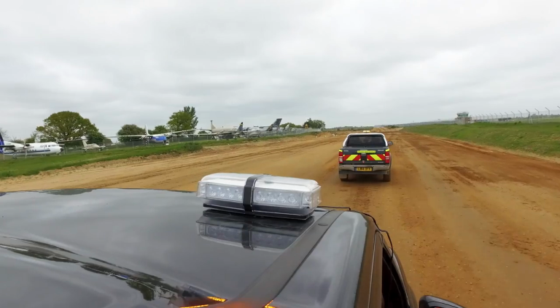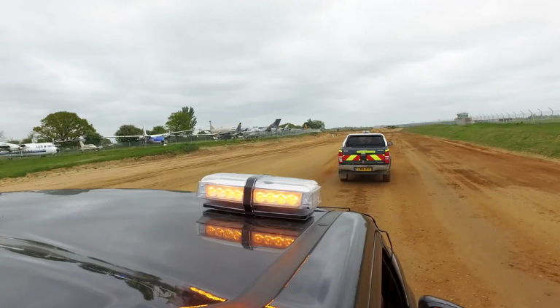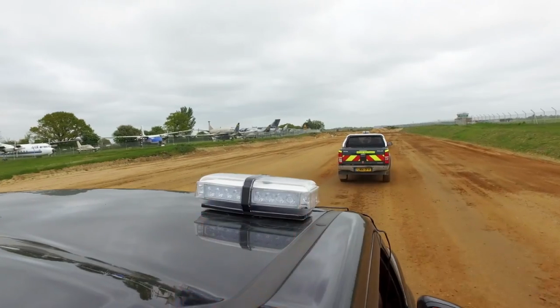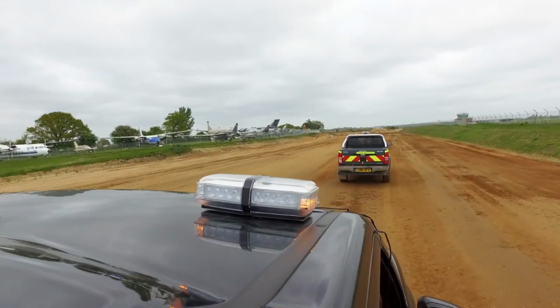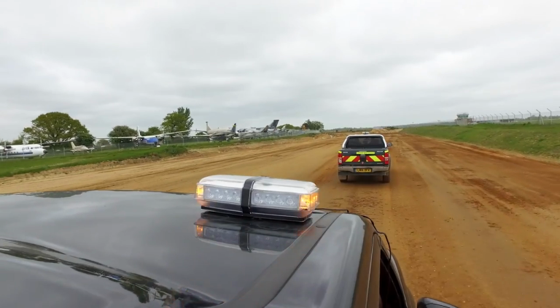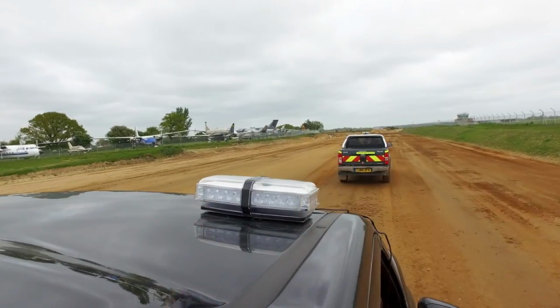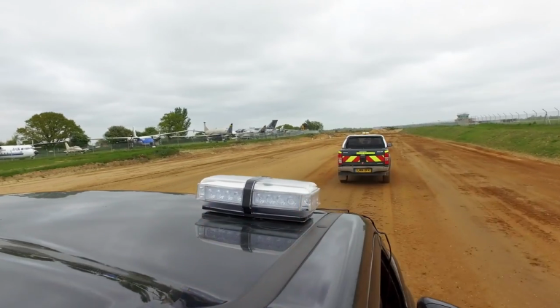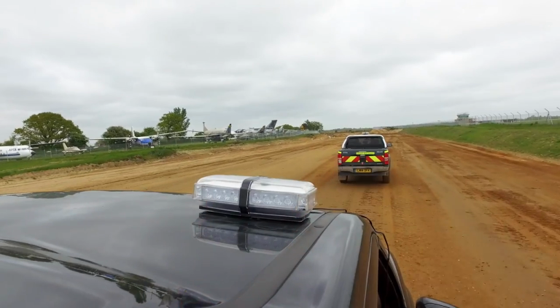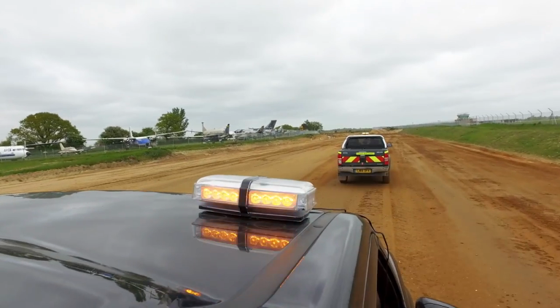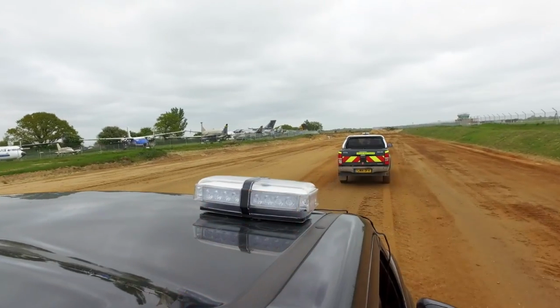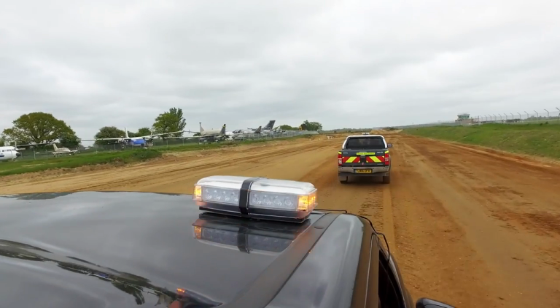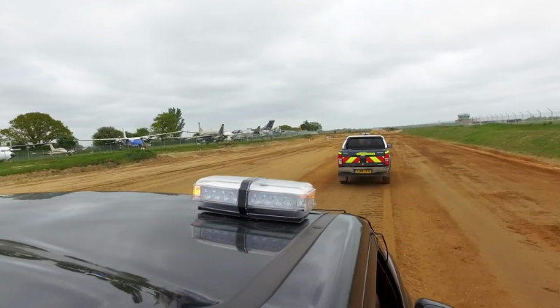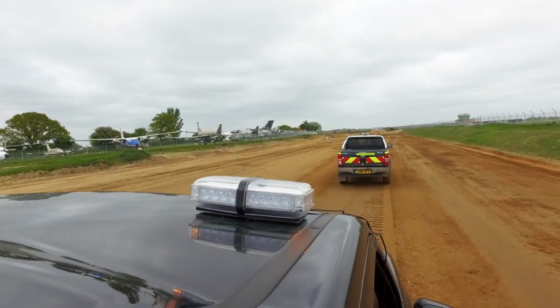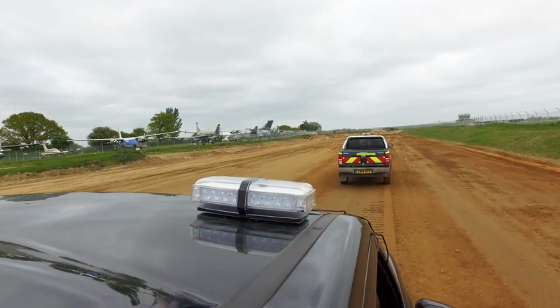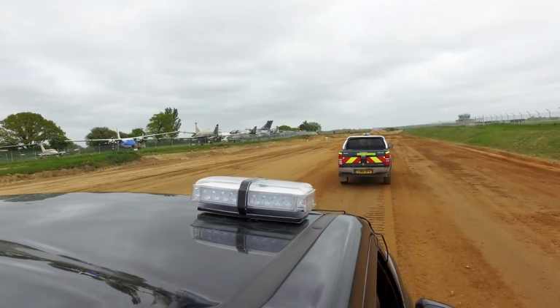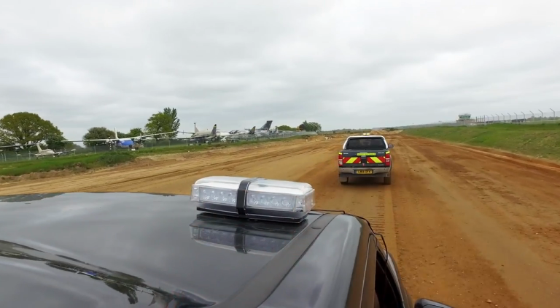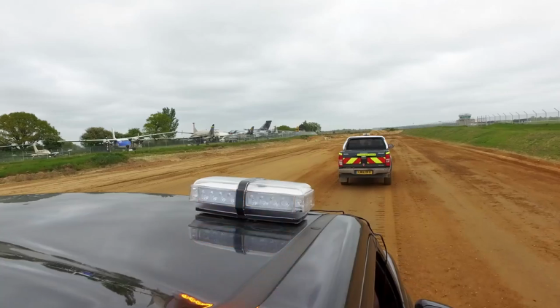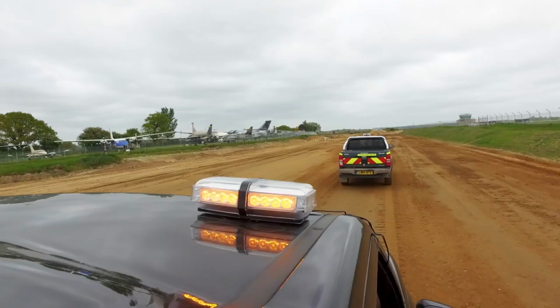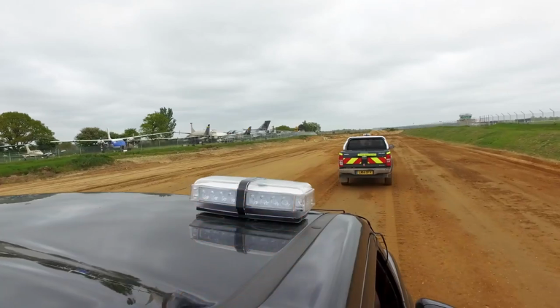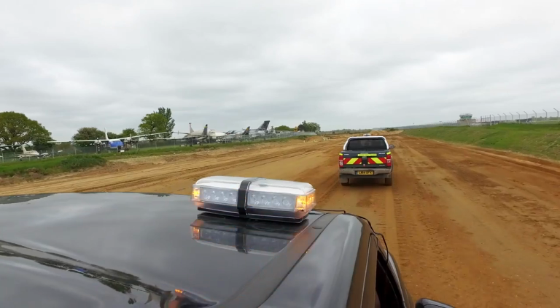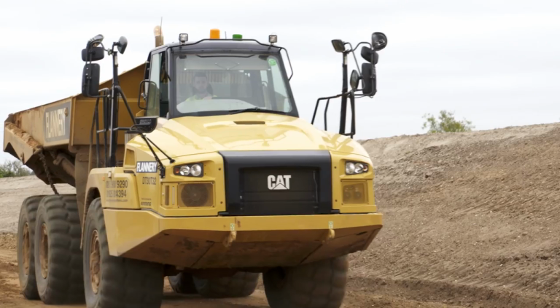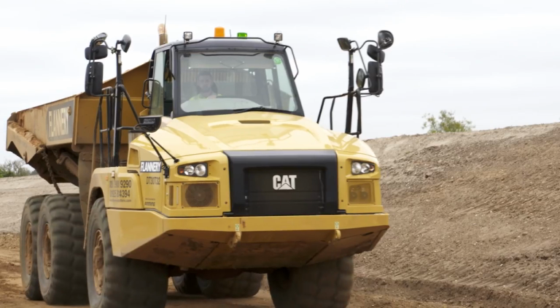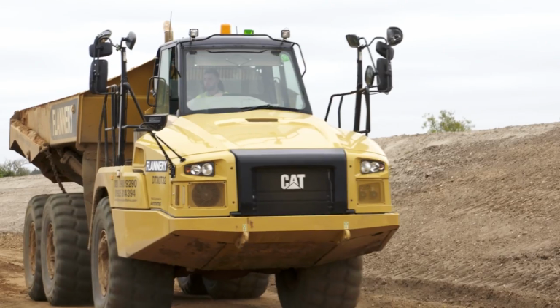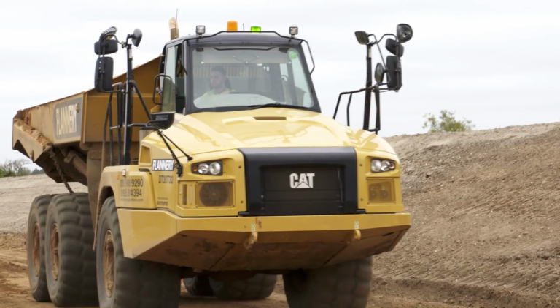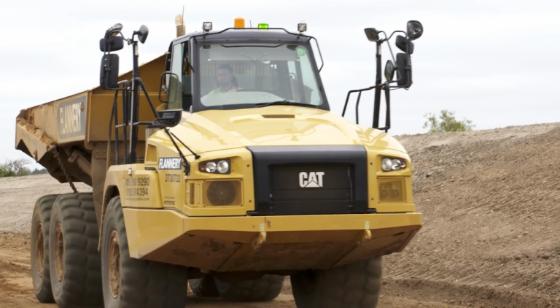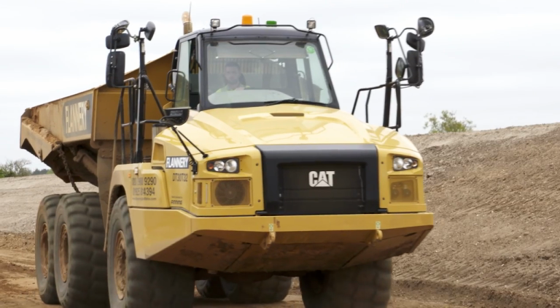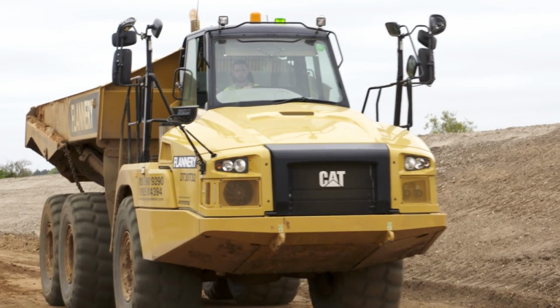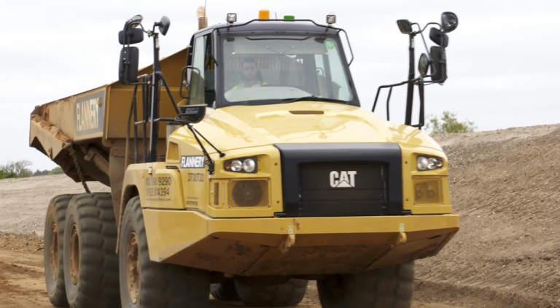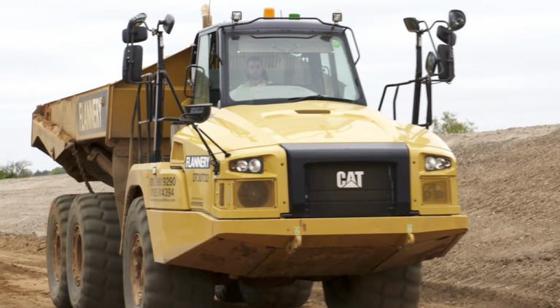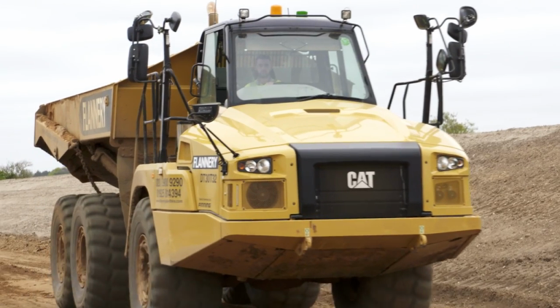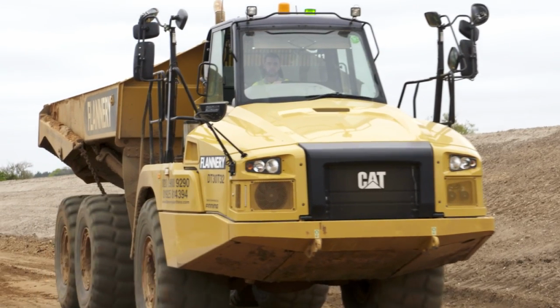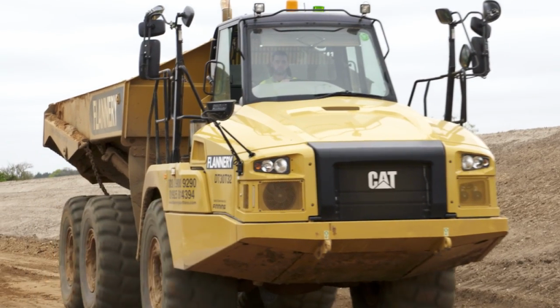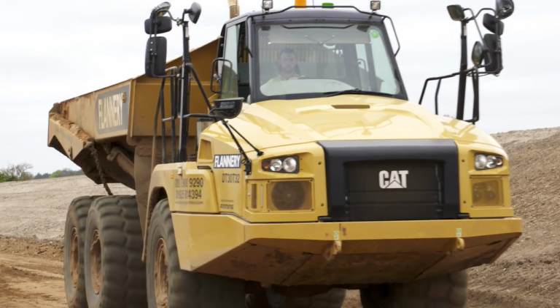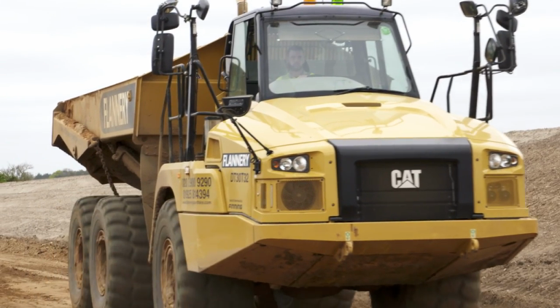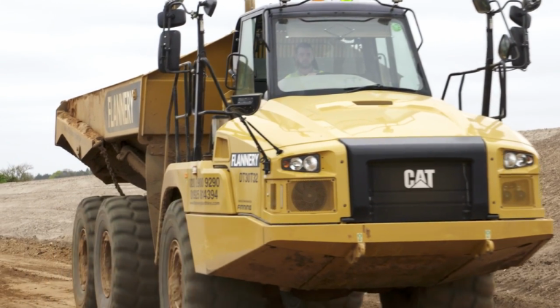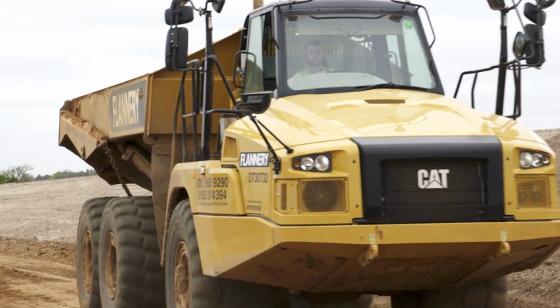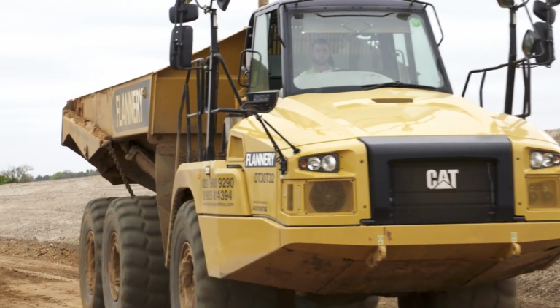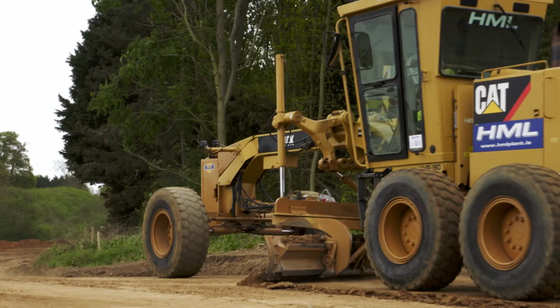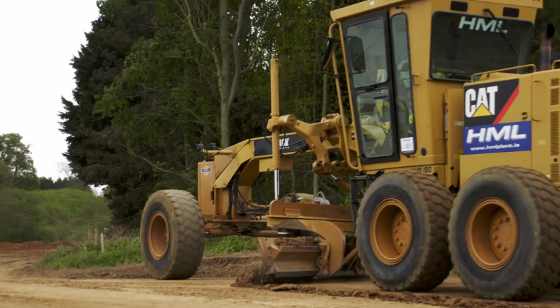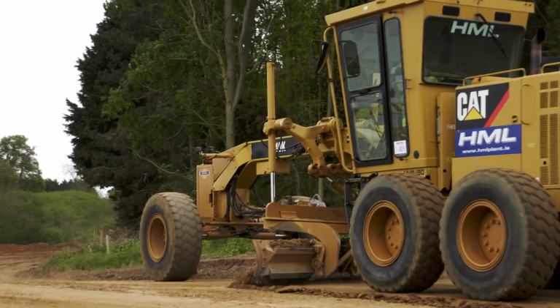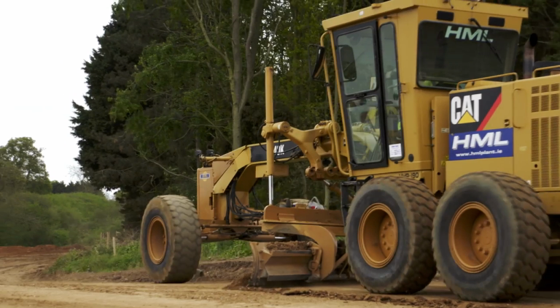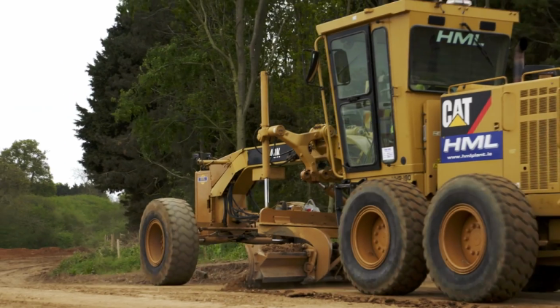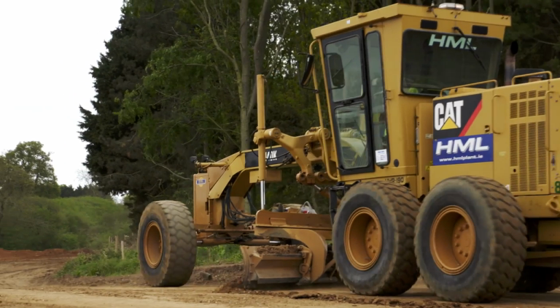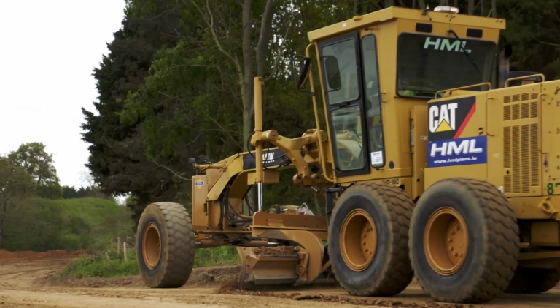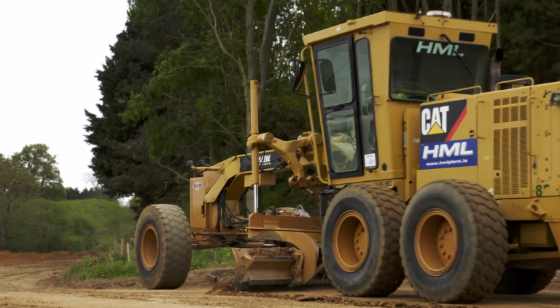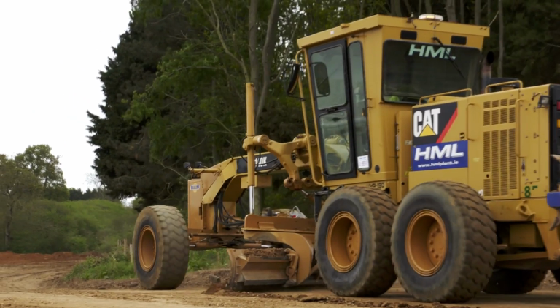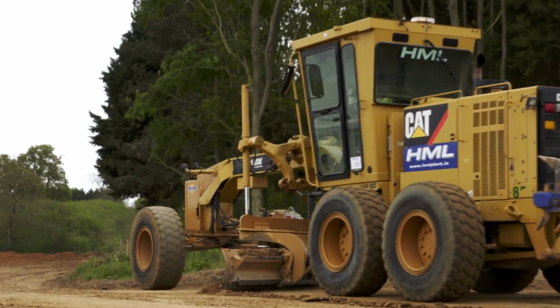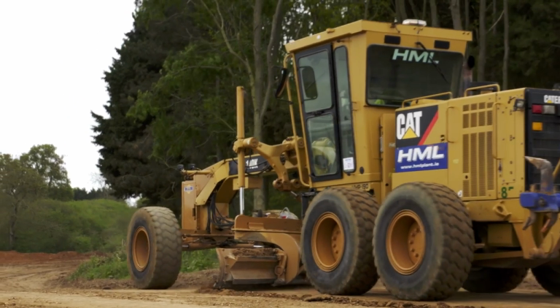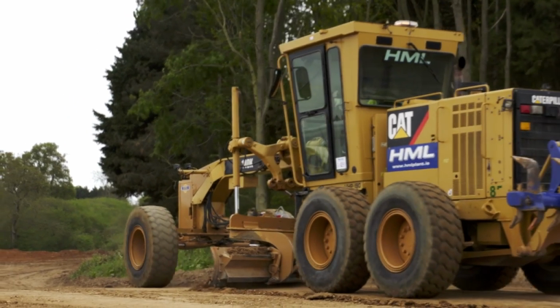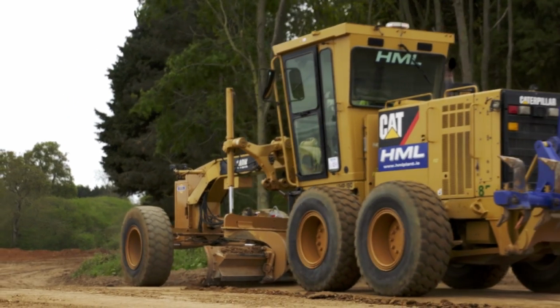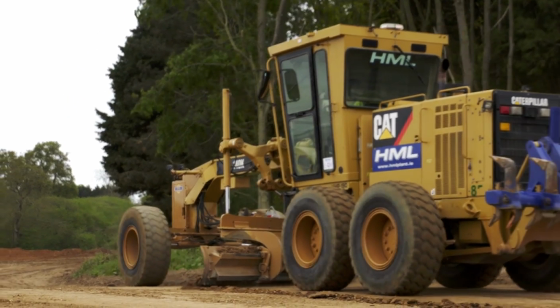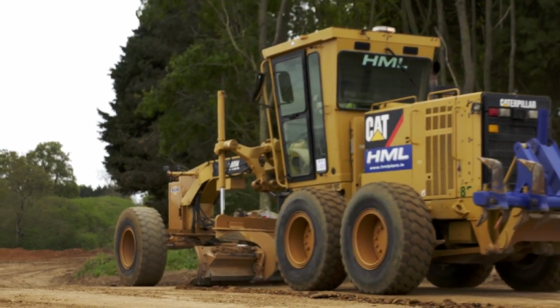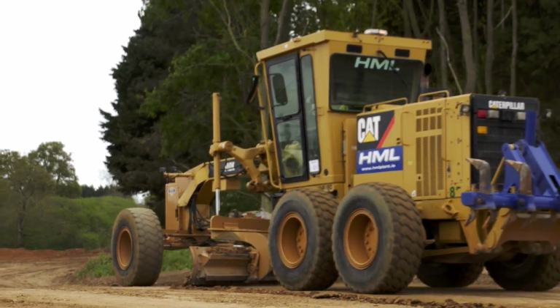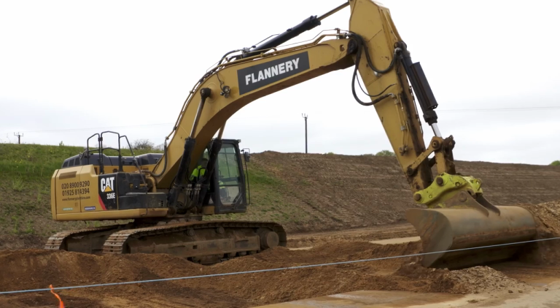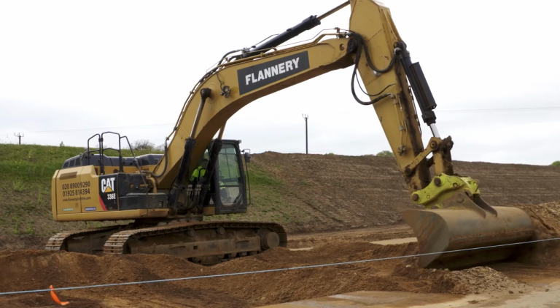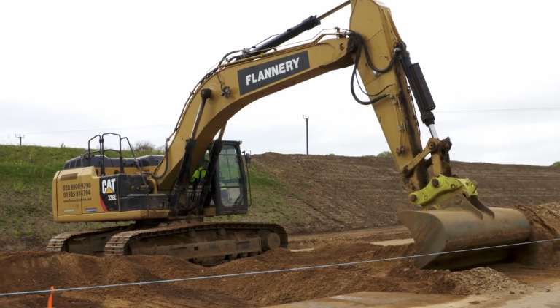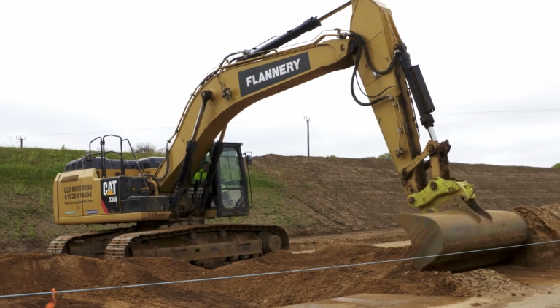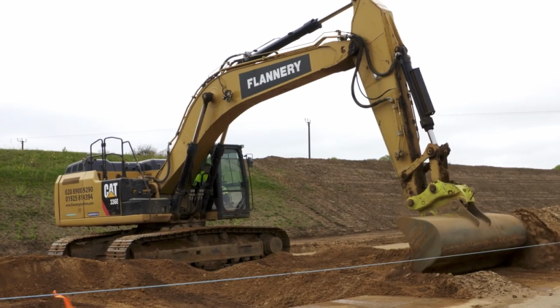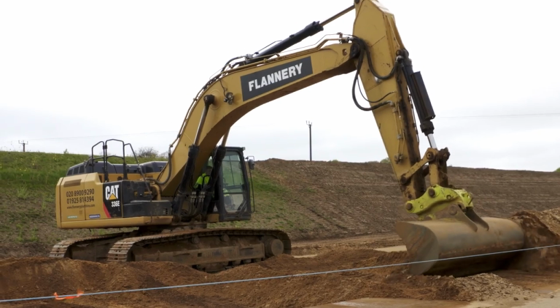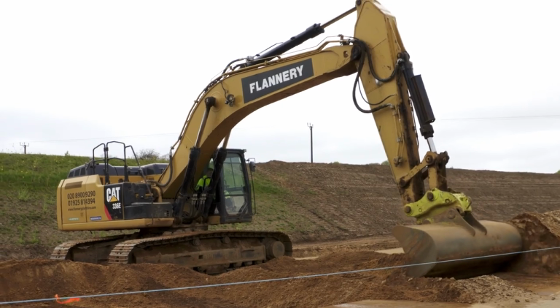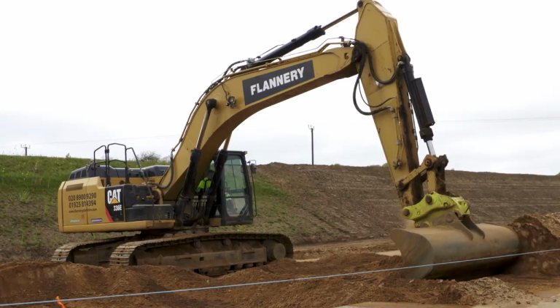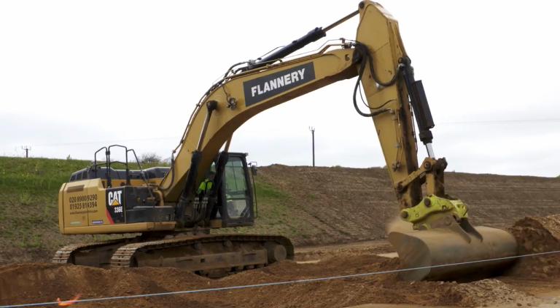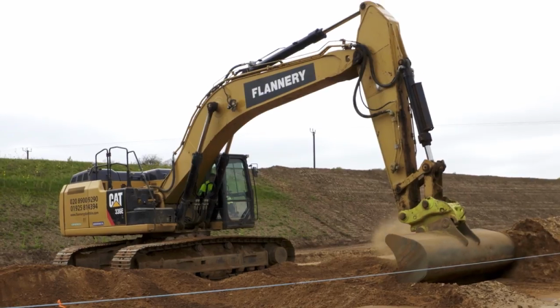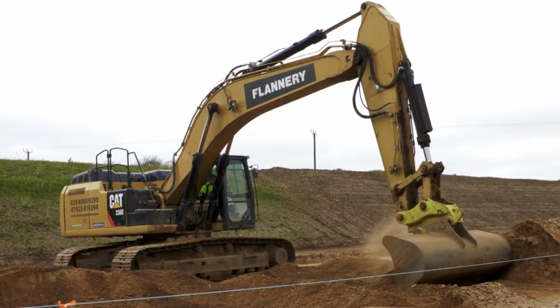The project is approximately 26 kilometres long. It's been running since 2015, due to finish in March 2018.